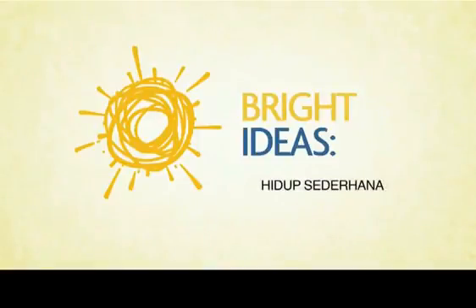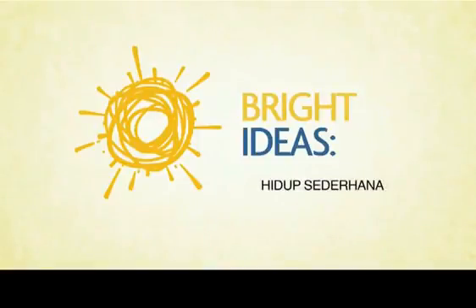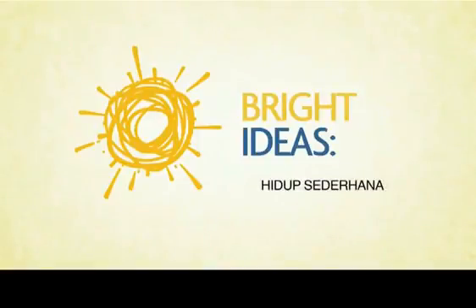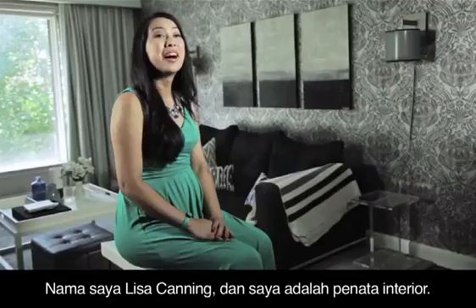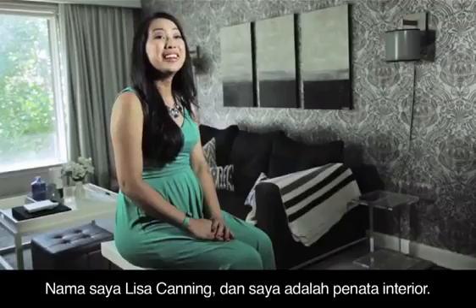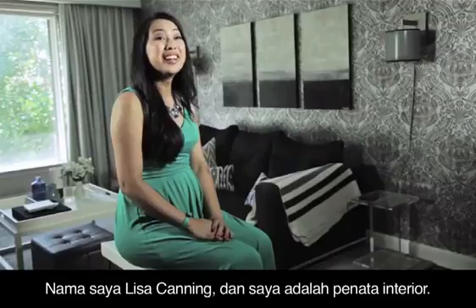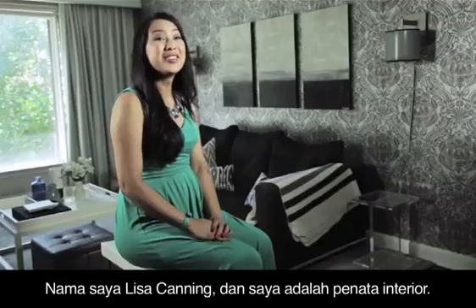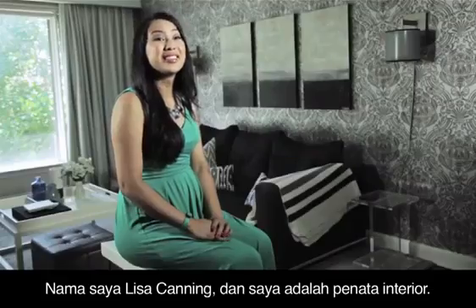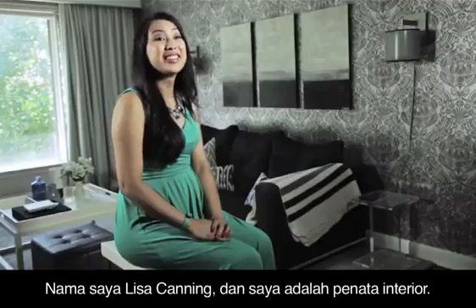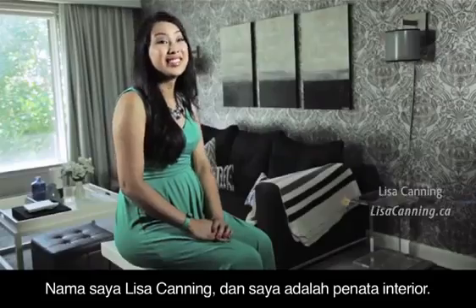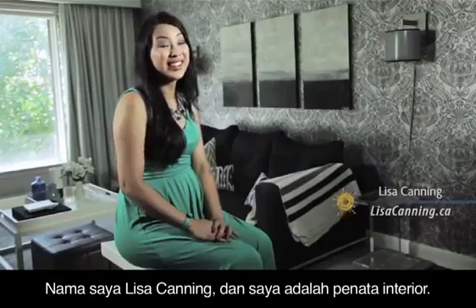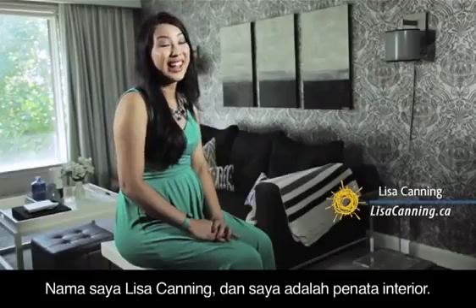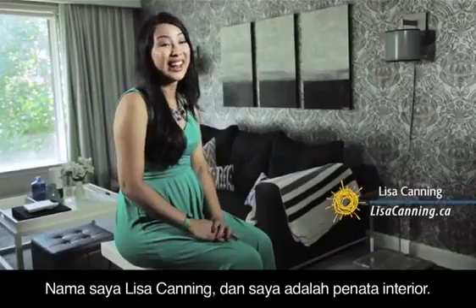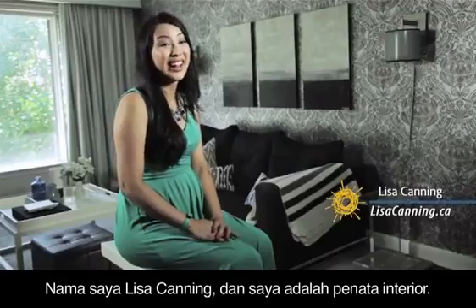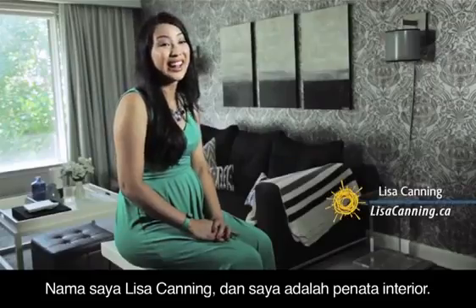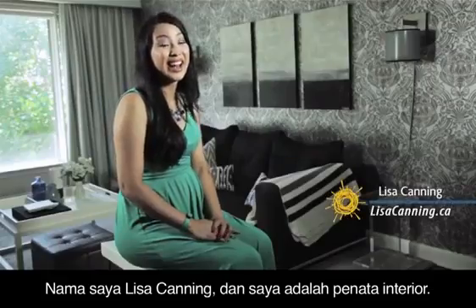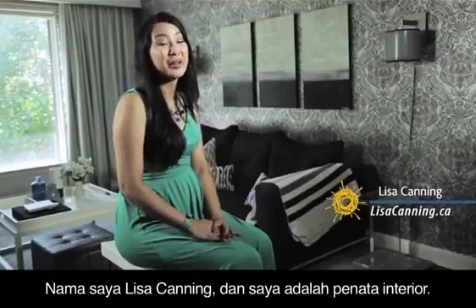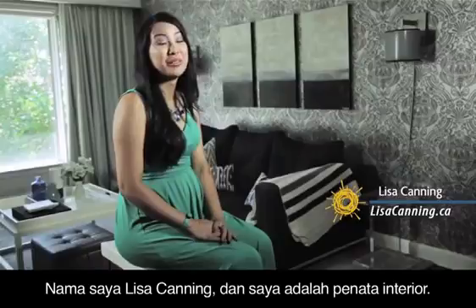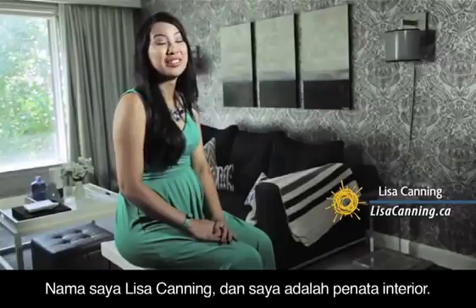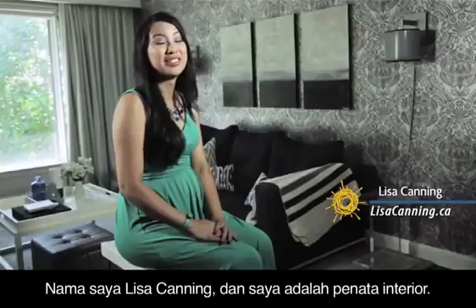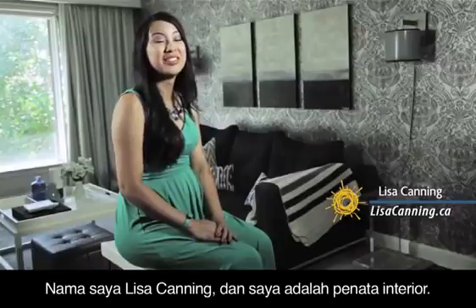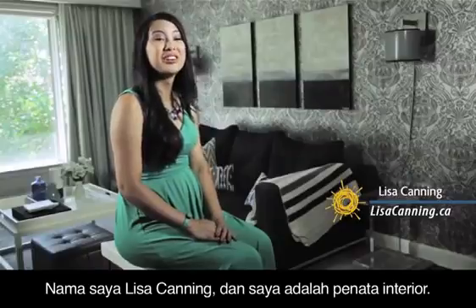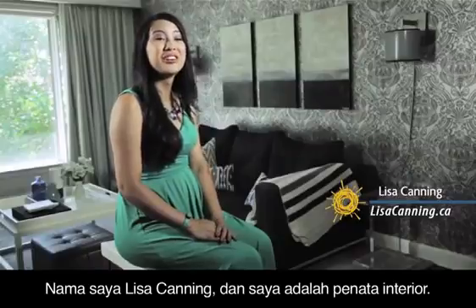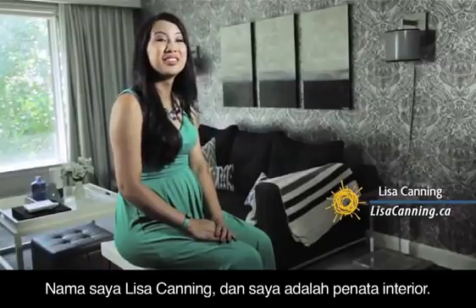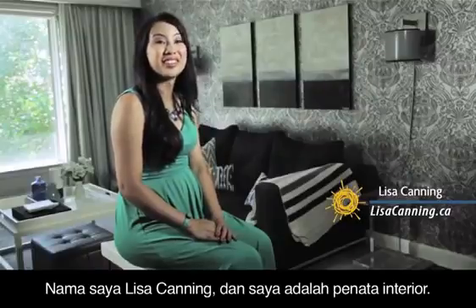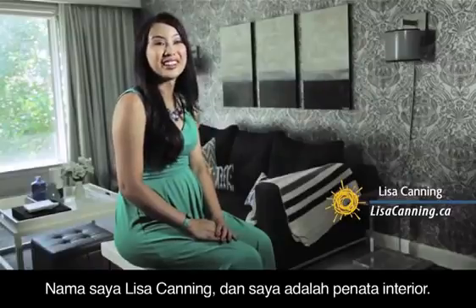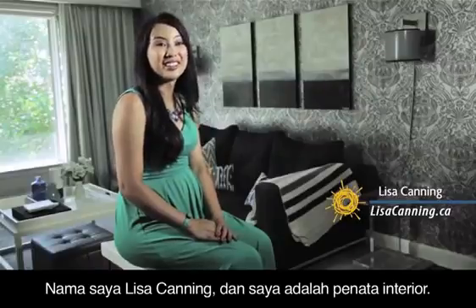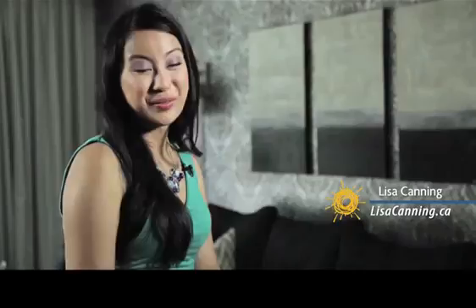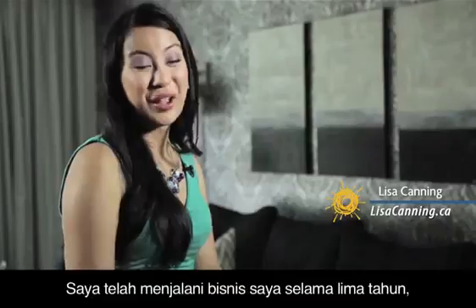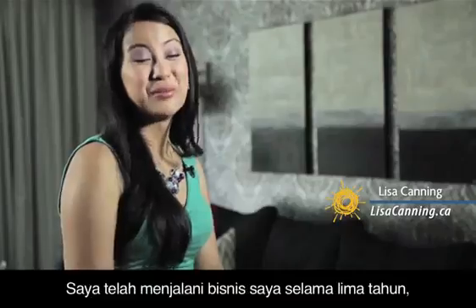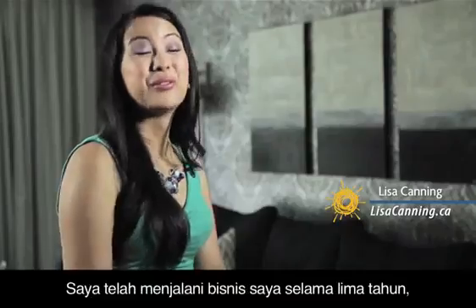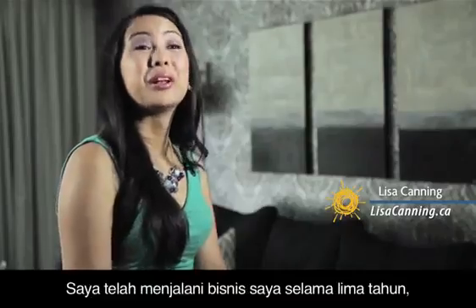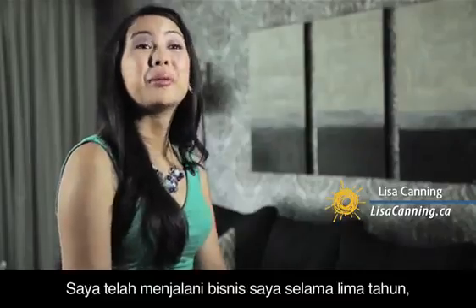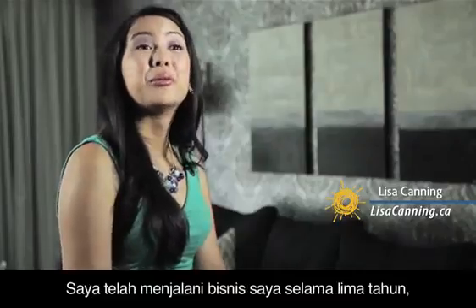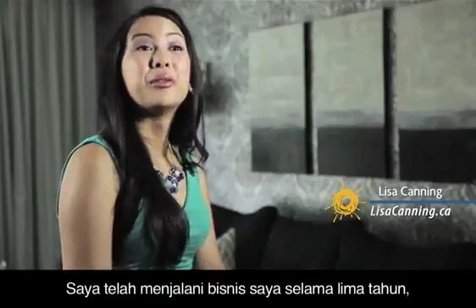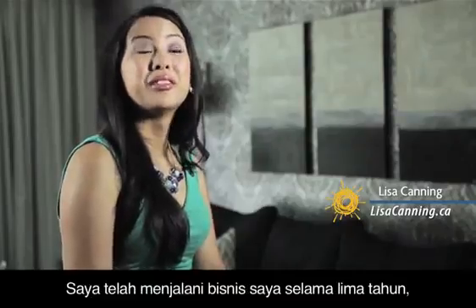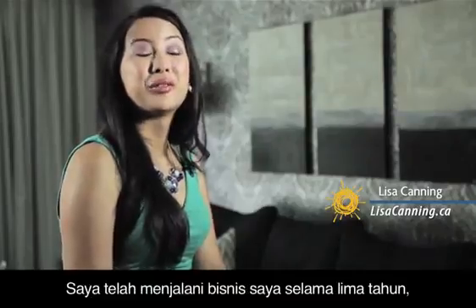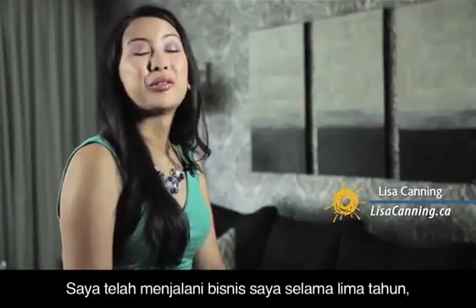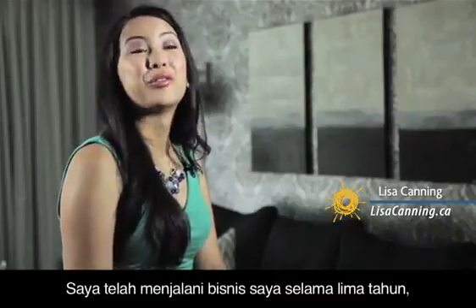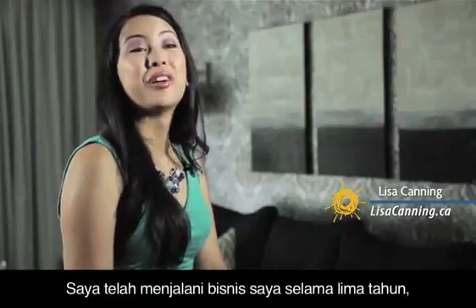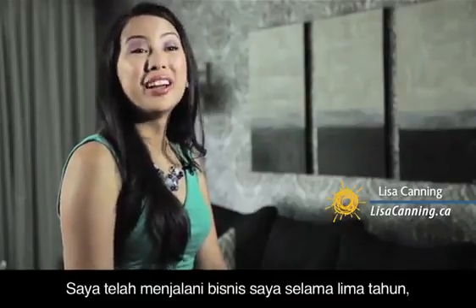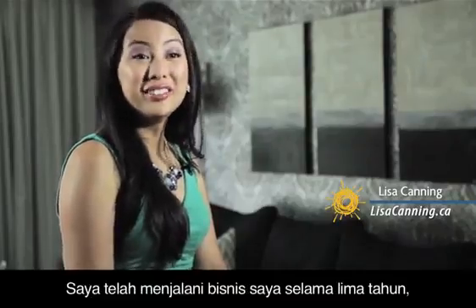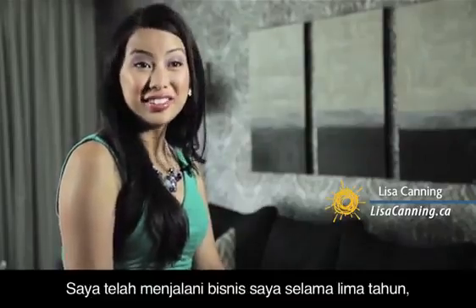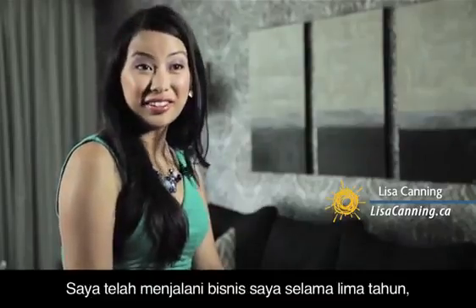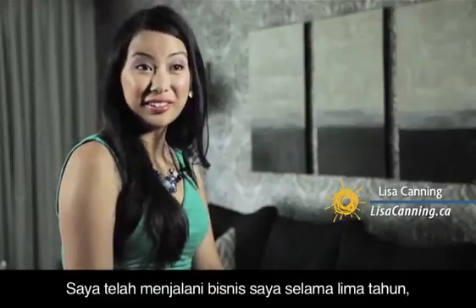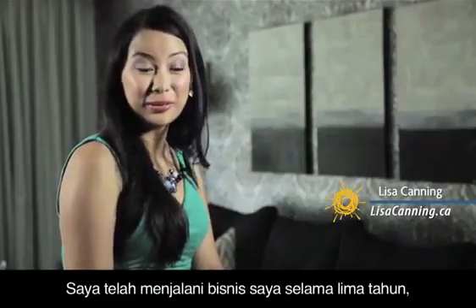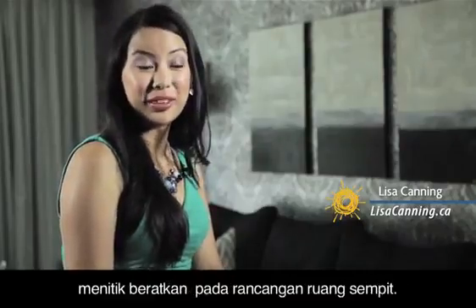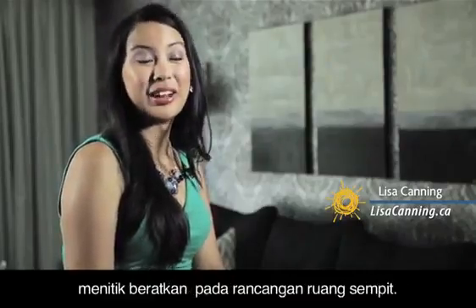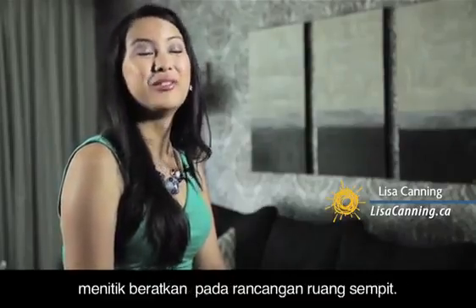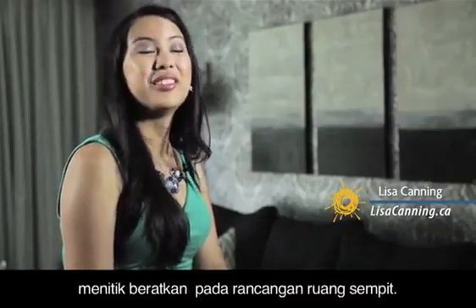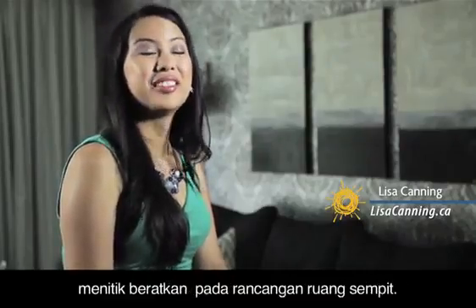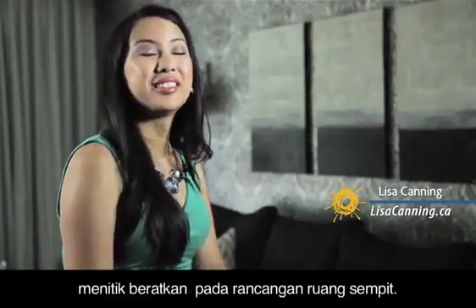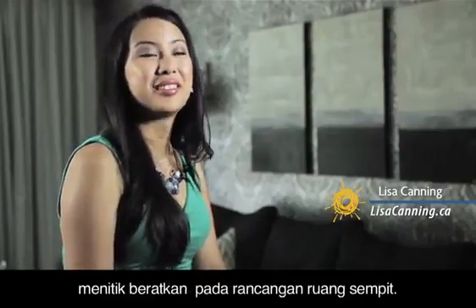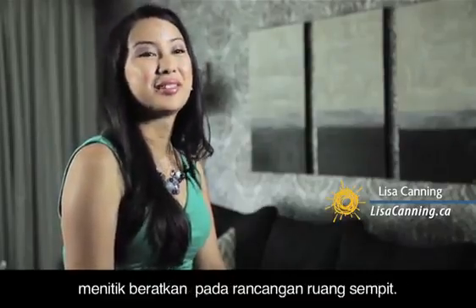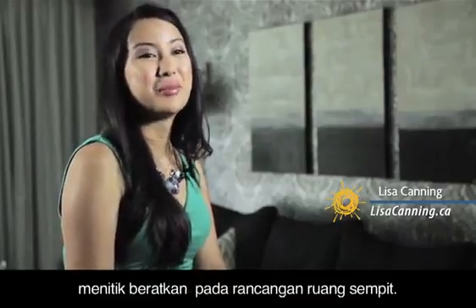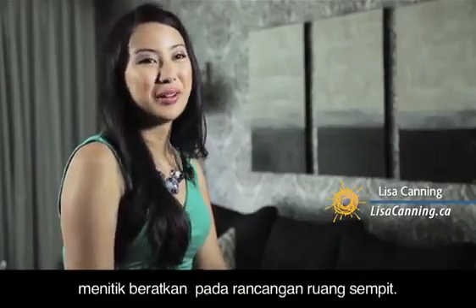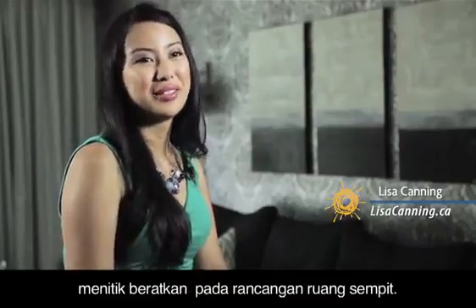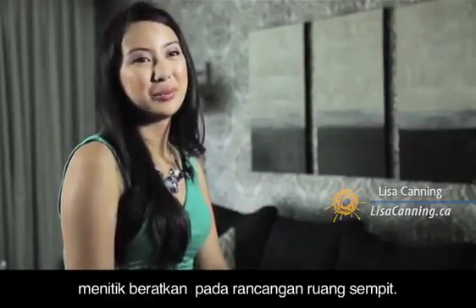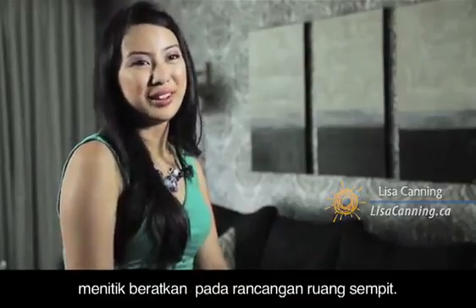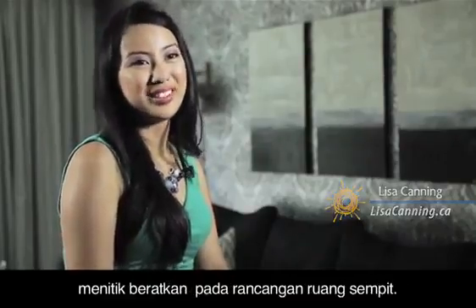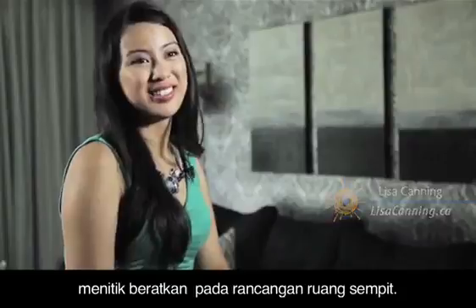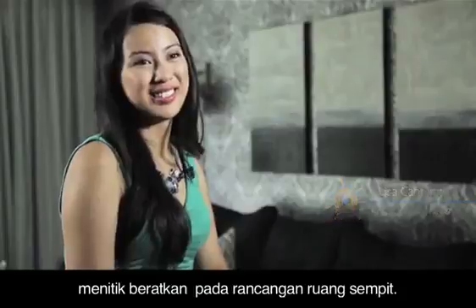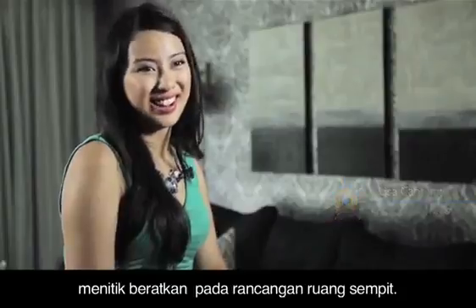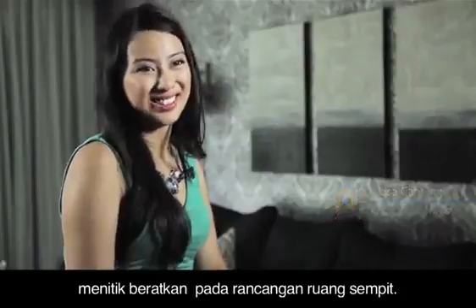My name is Lisa Canning and I'm an interior stylist. I've been running my own business for five years with an emphasis on small space design.